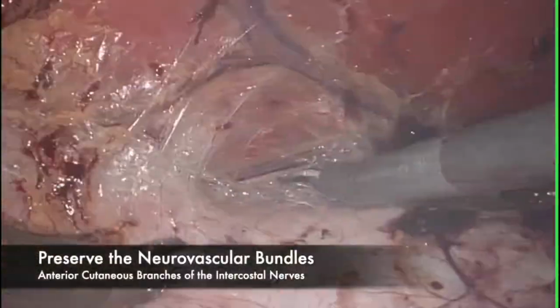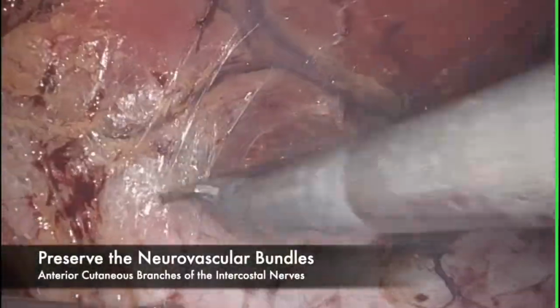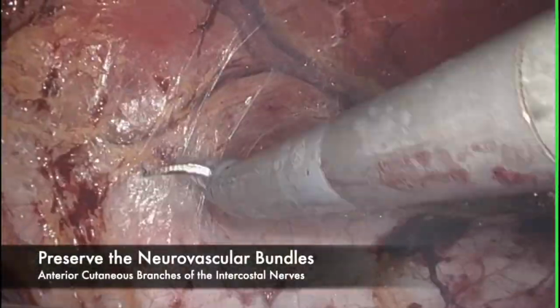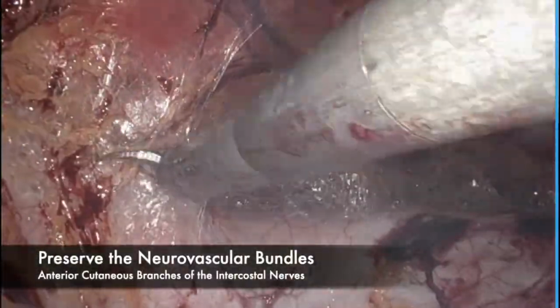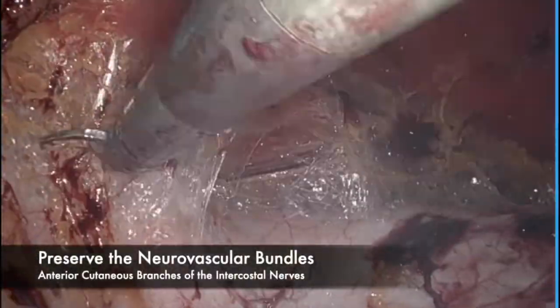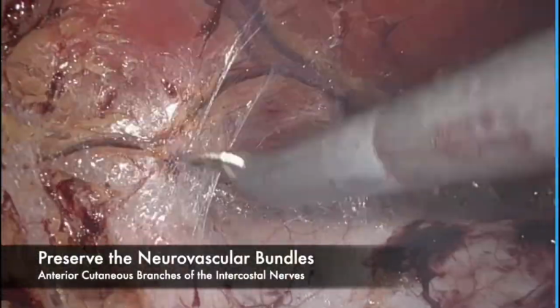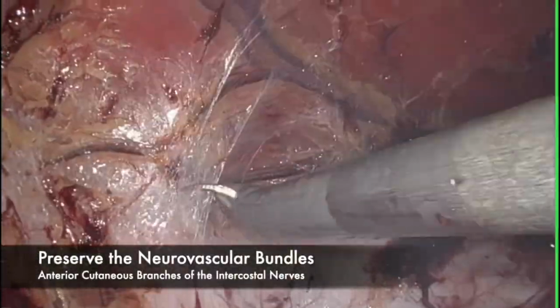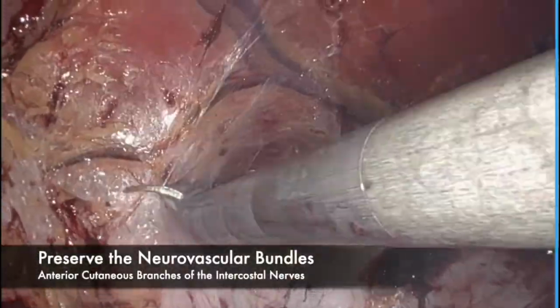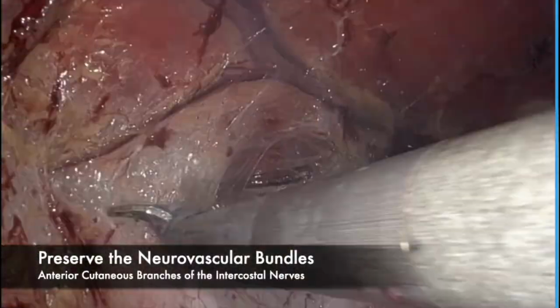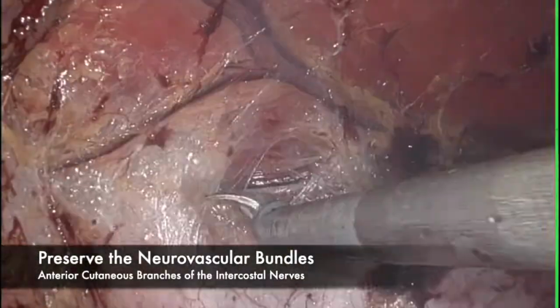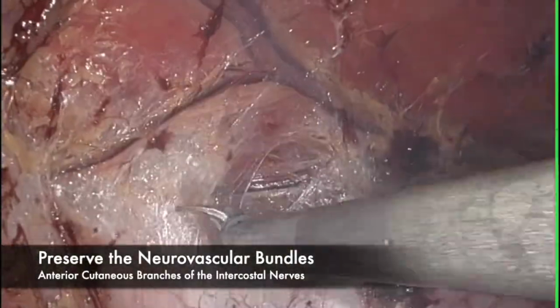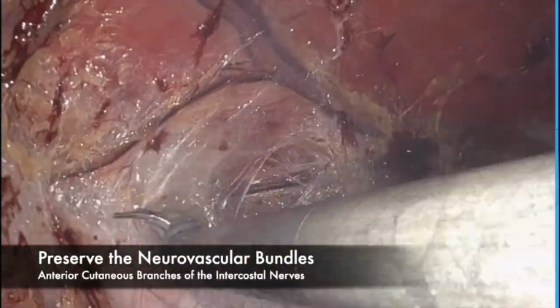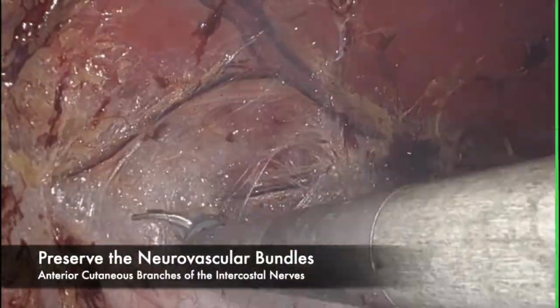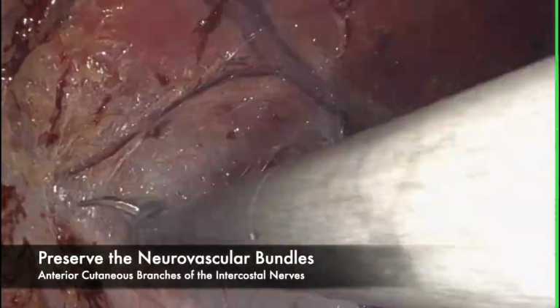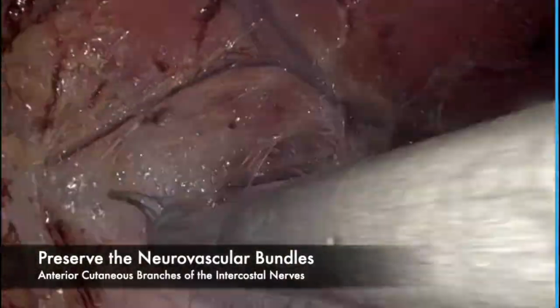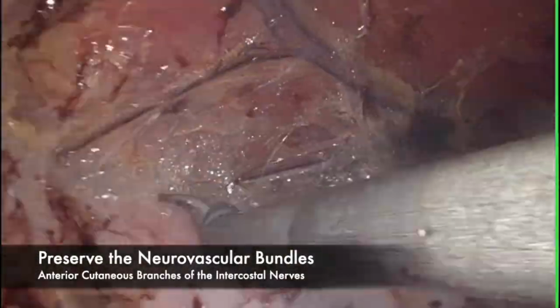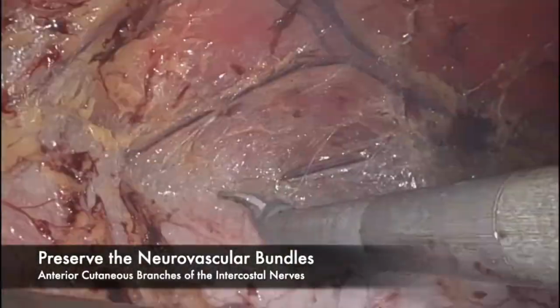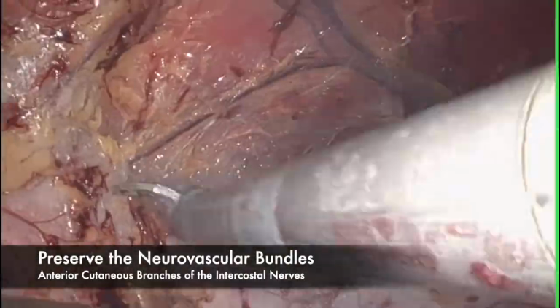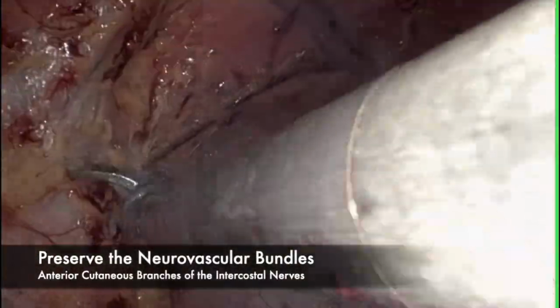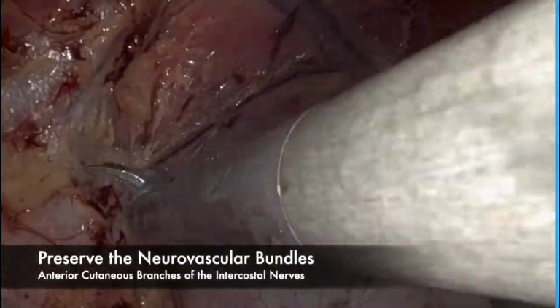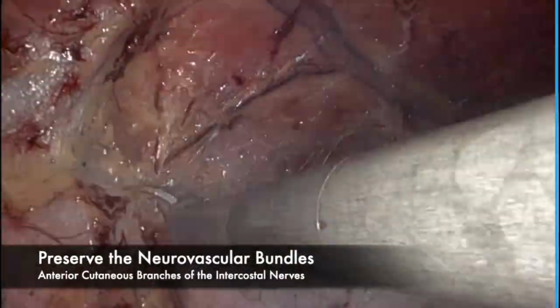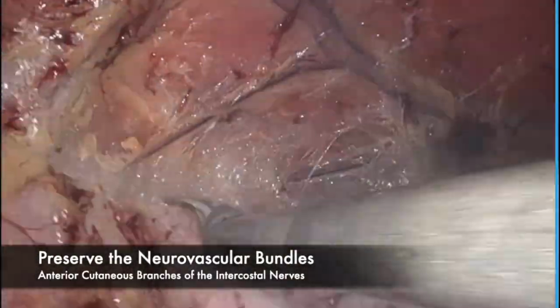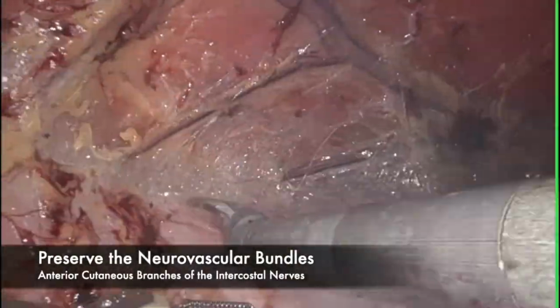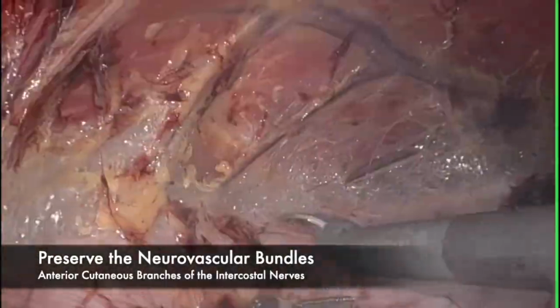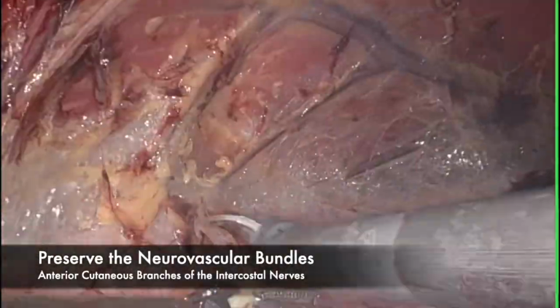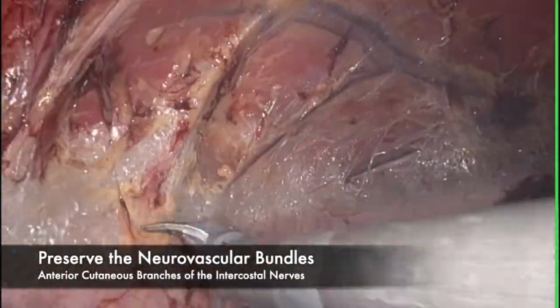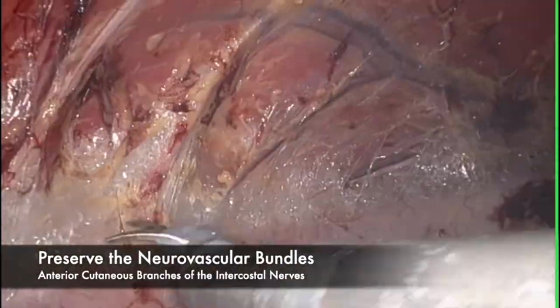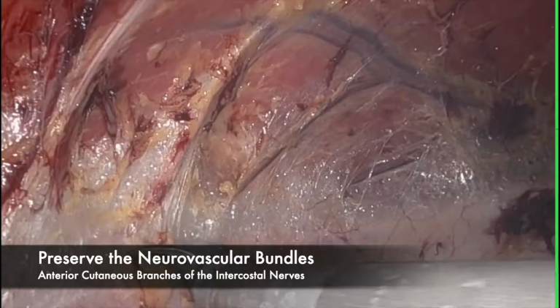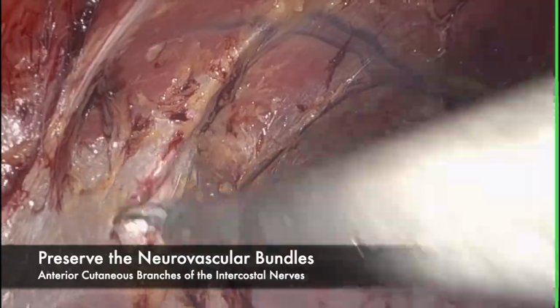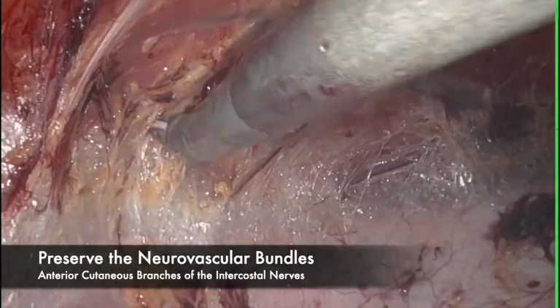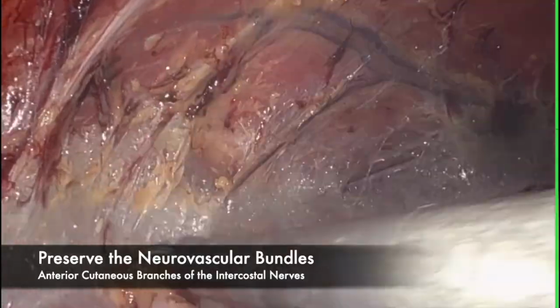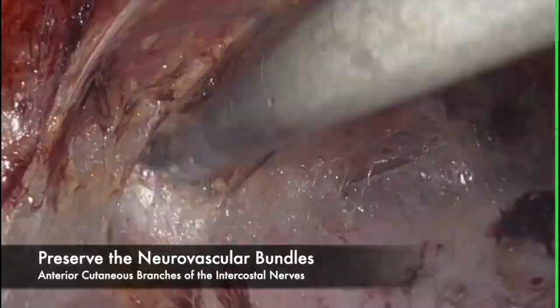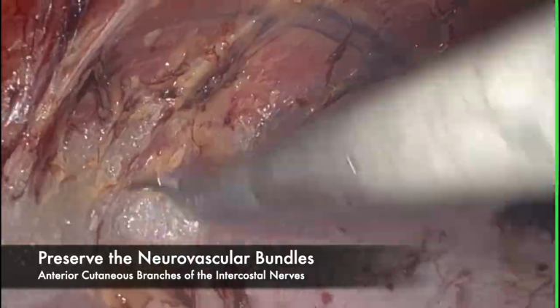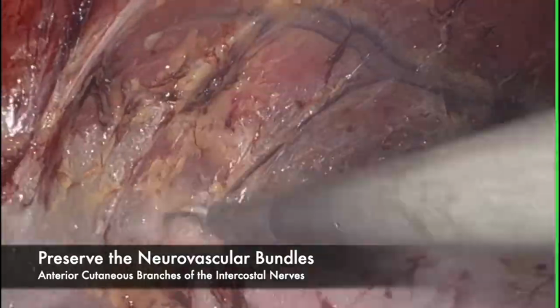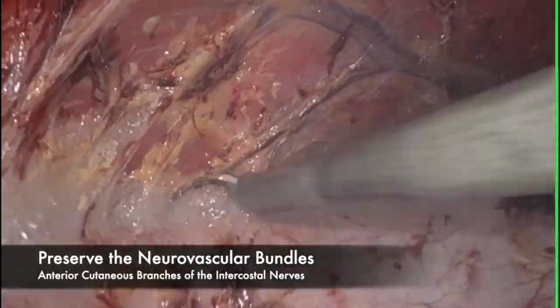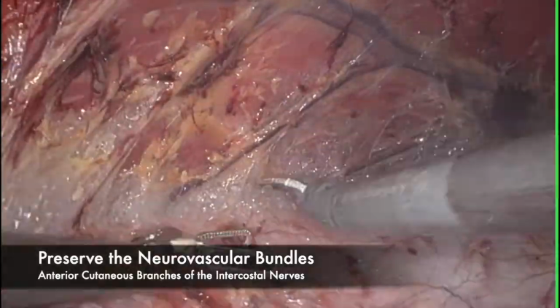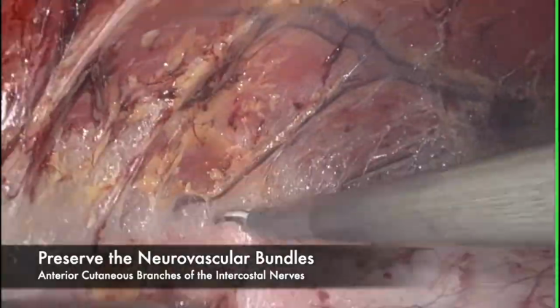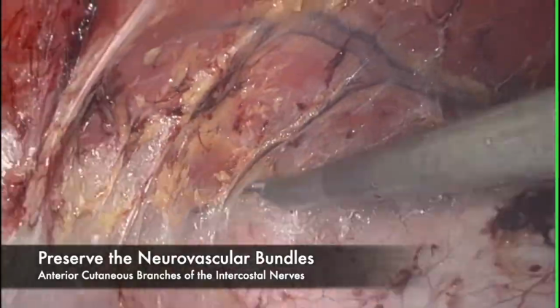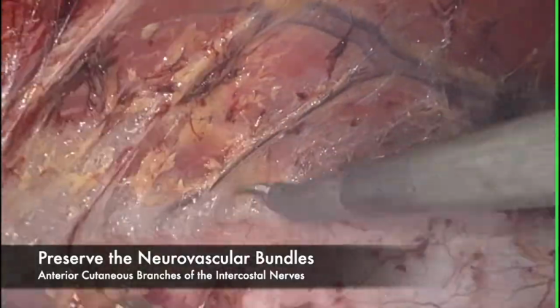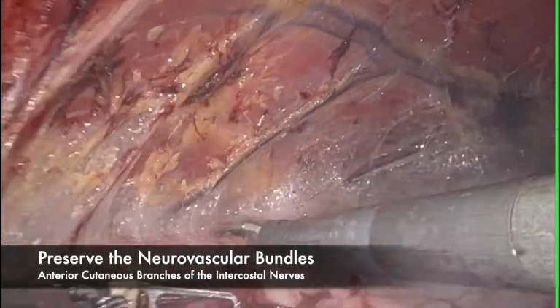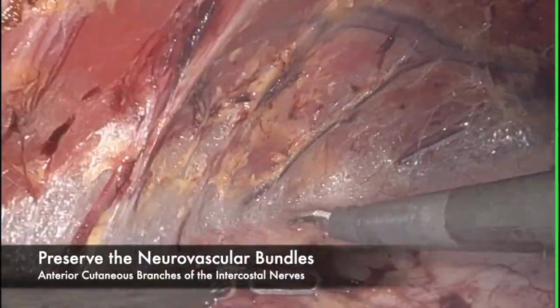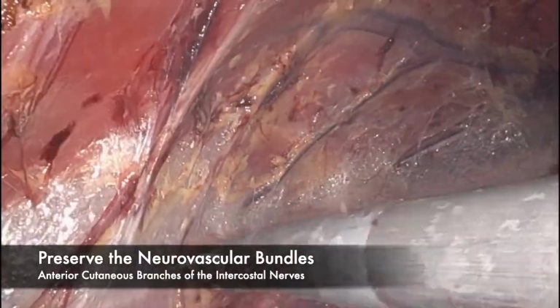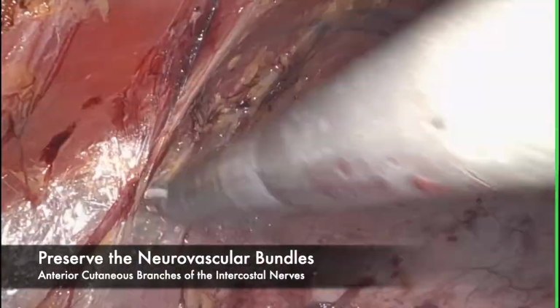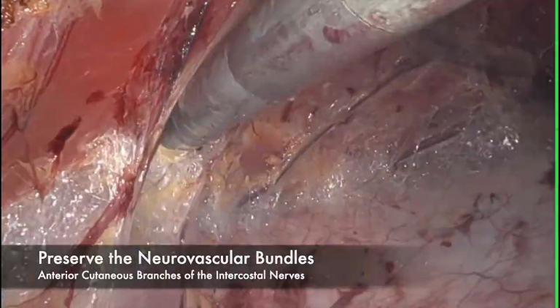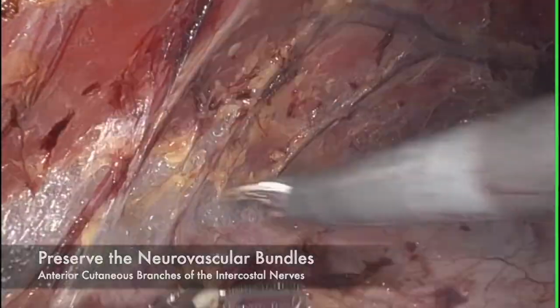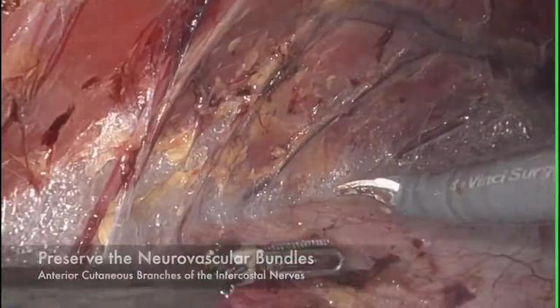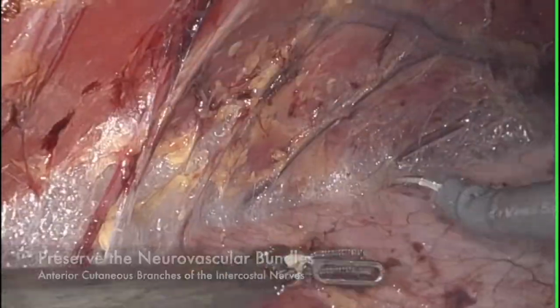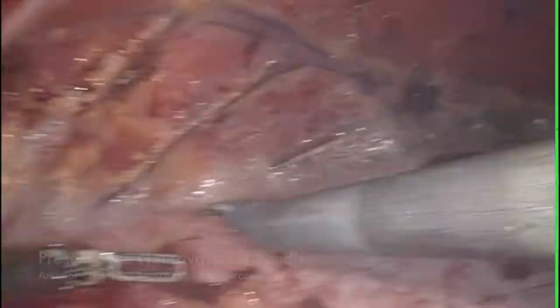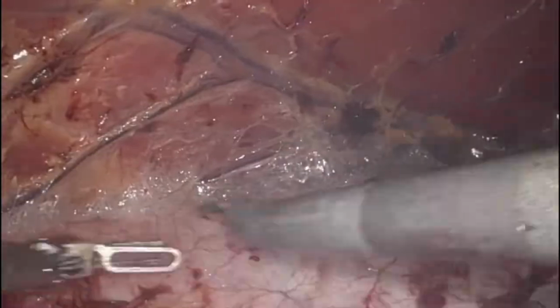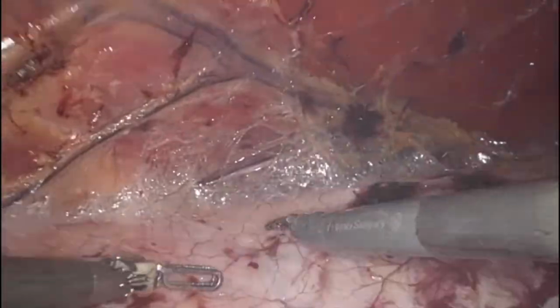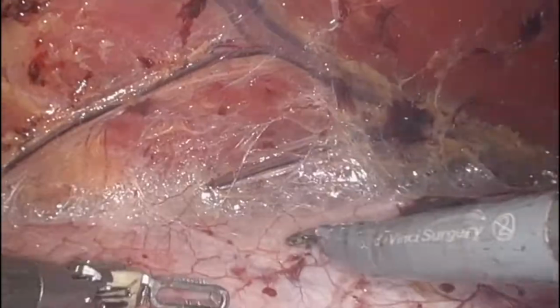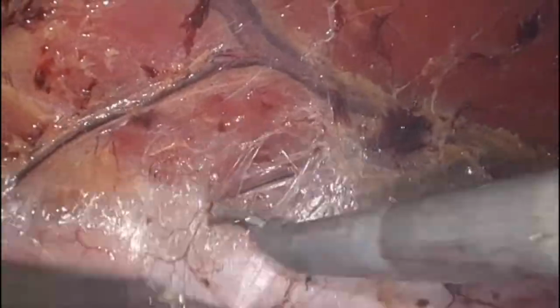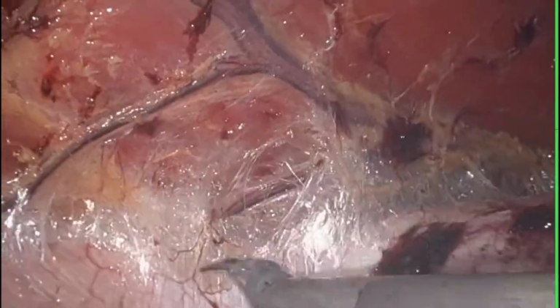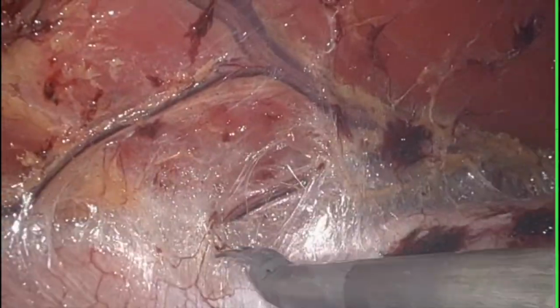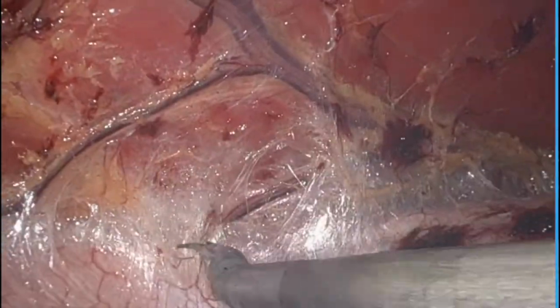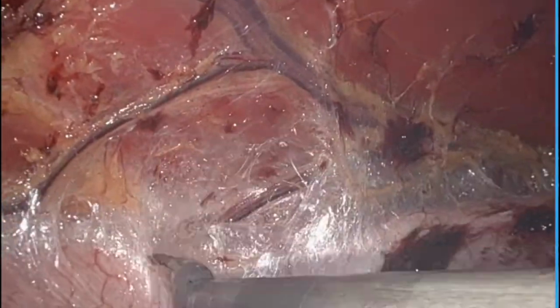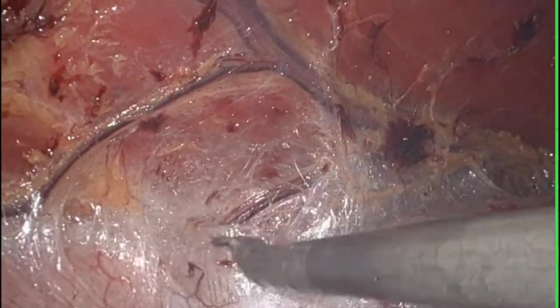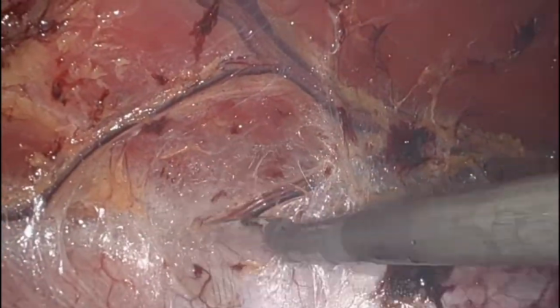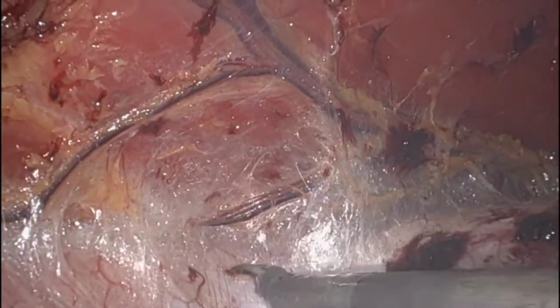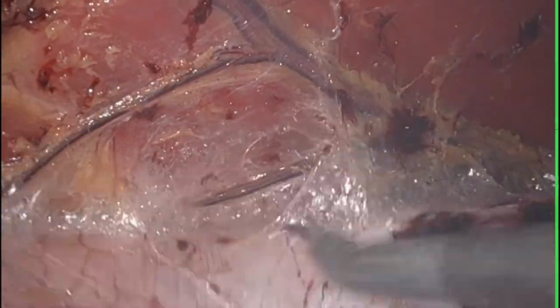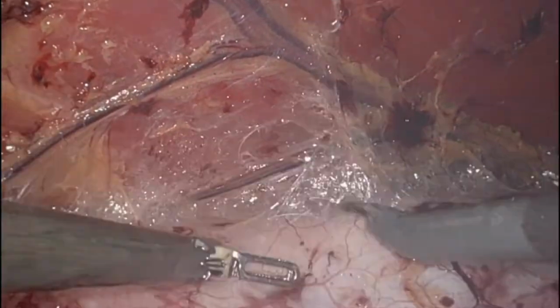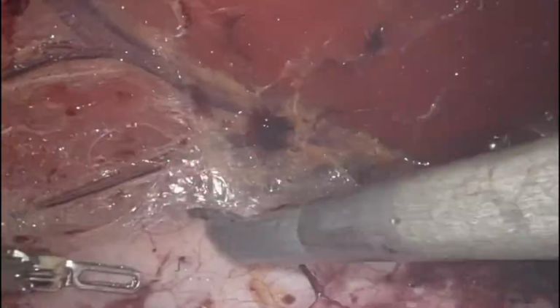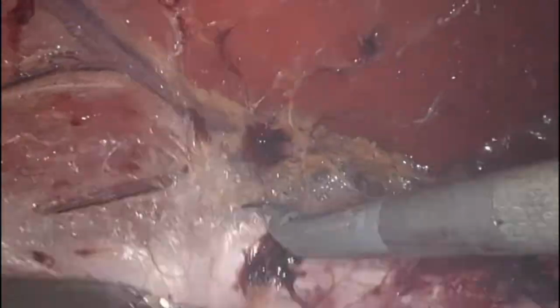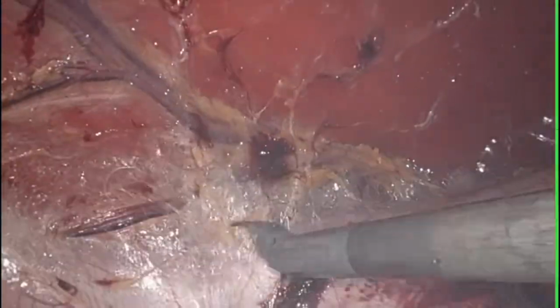Regarding neurovascular bundles — again, when dissecting laterally in the retrorectus space, you want to make sure that we preserve these neurovascular bundles.